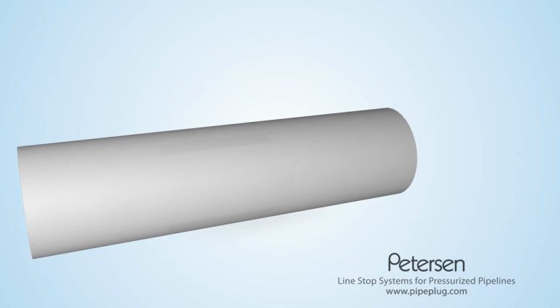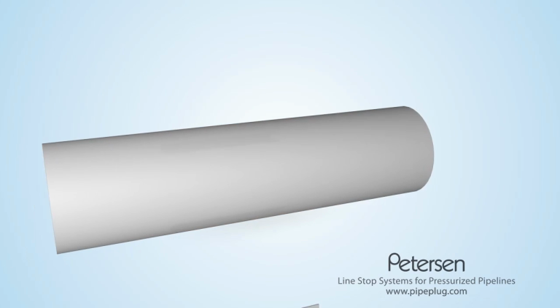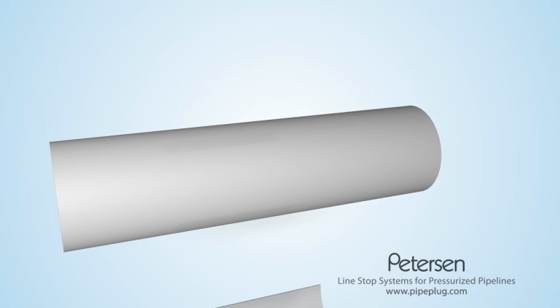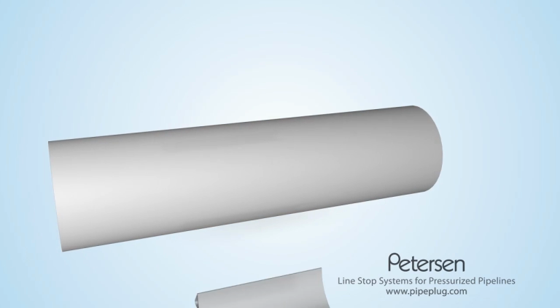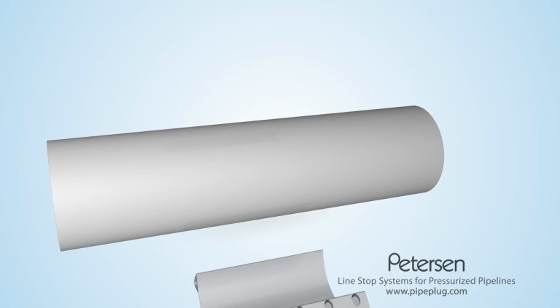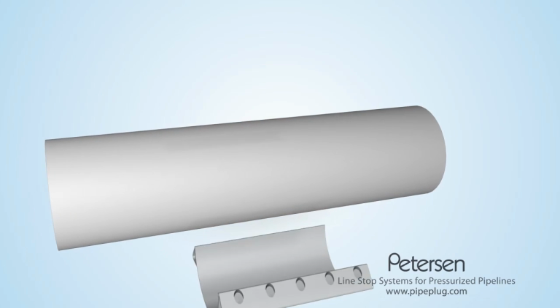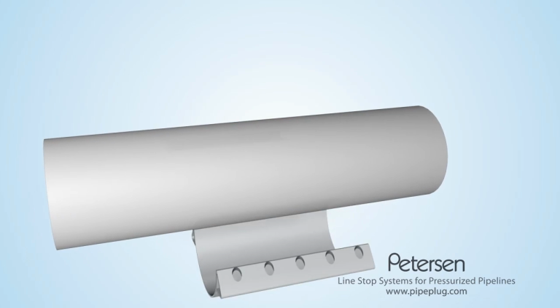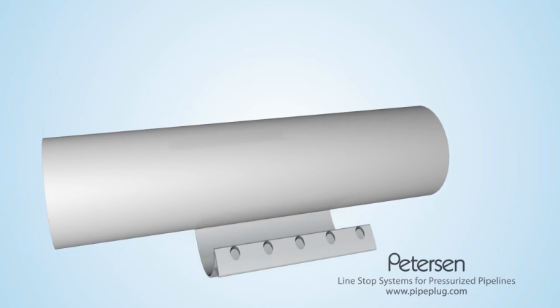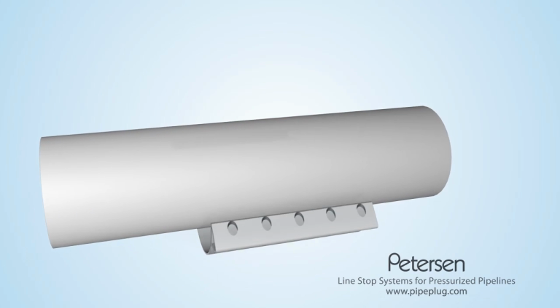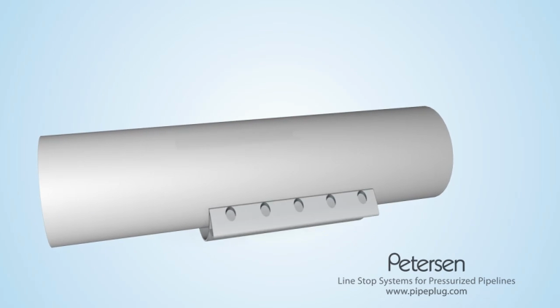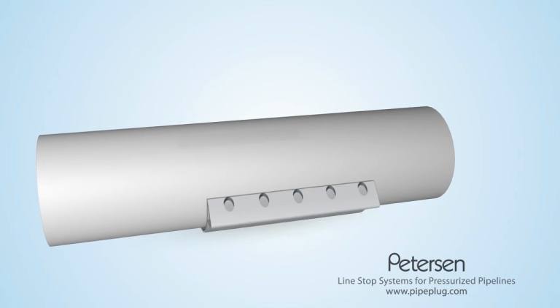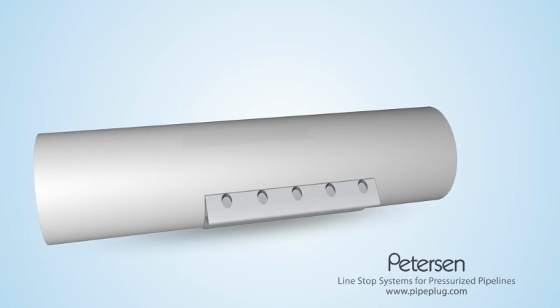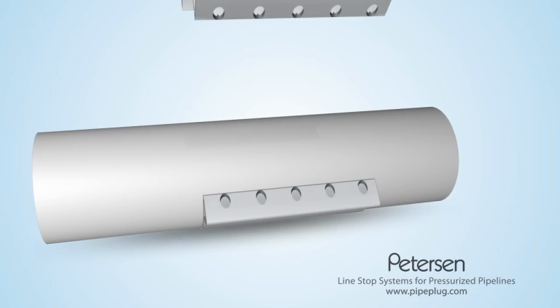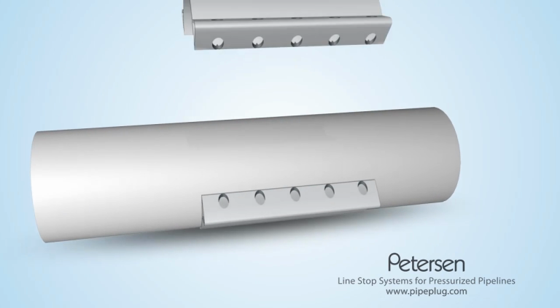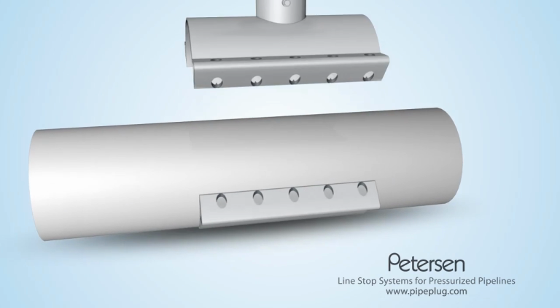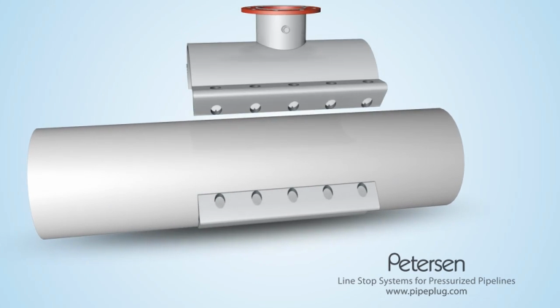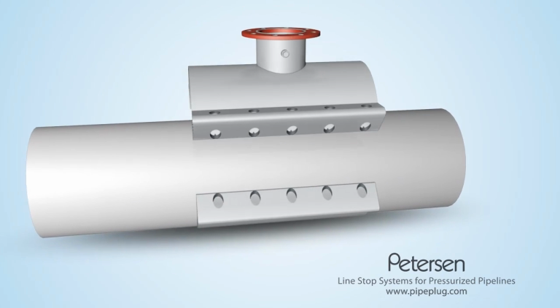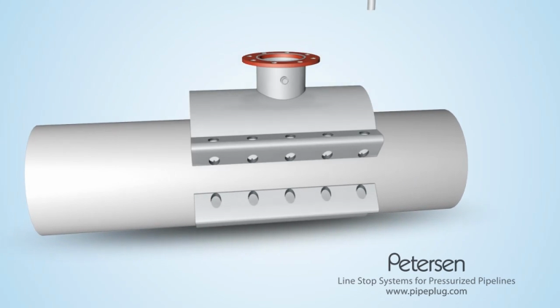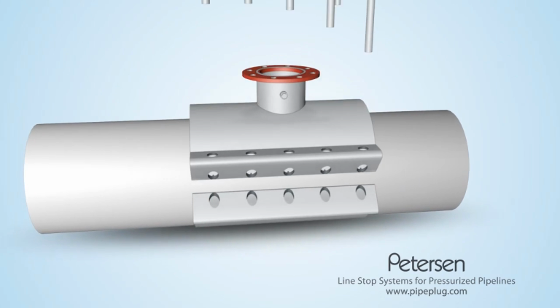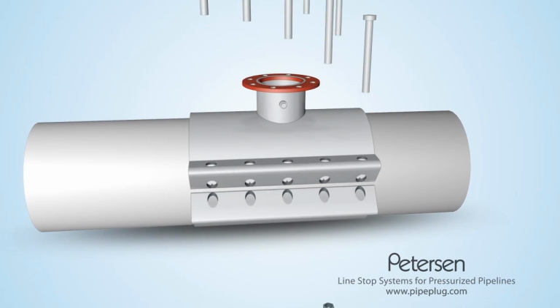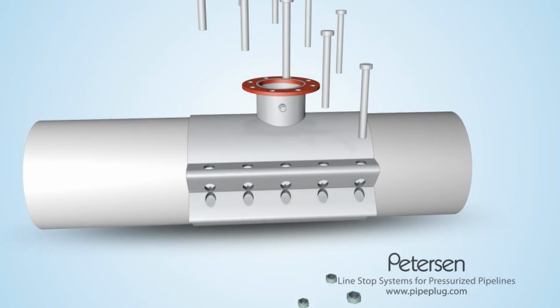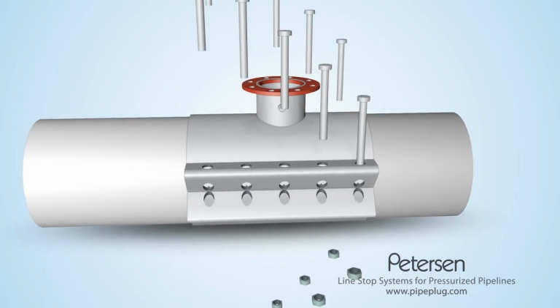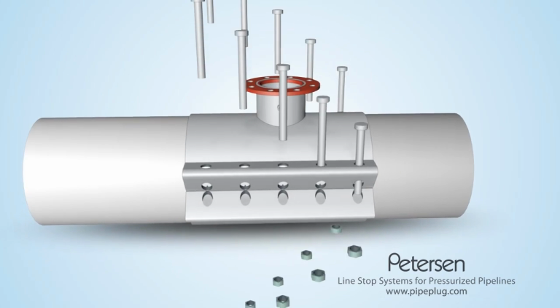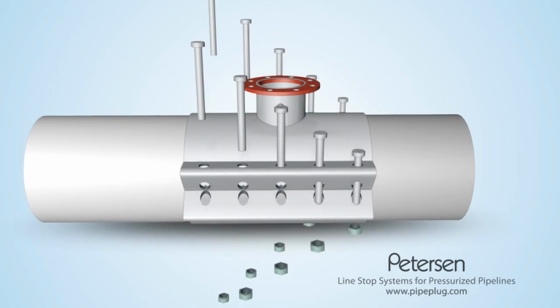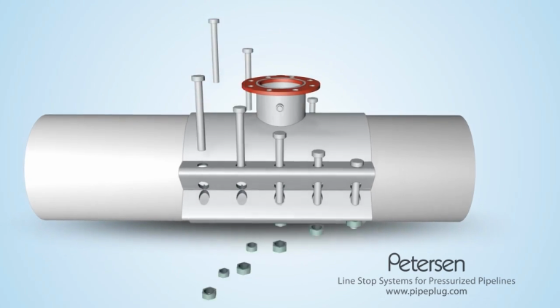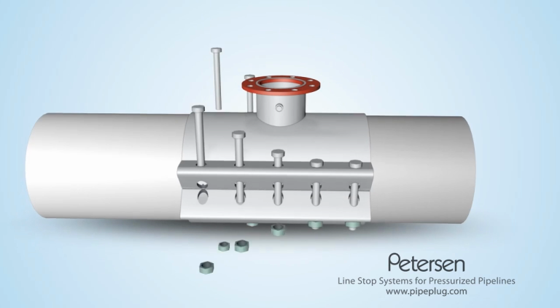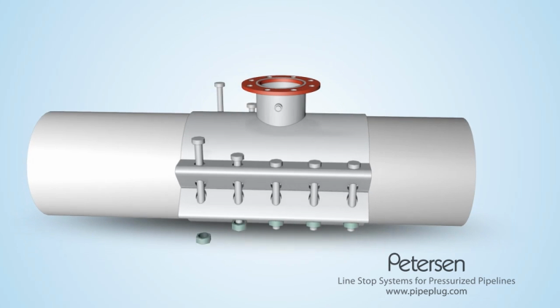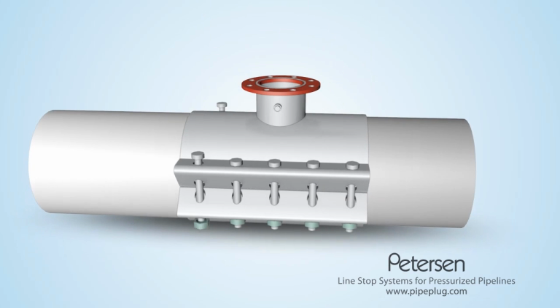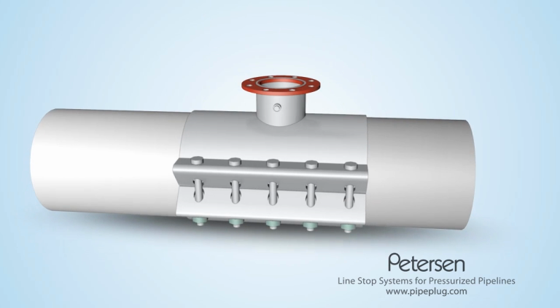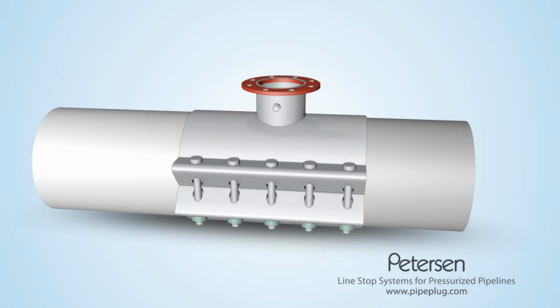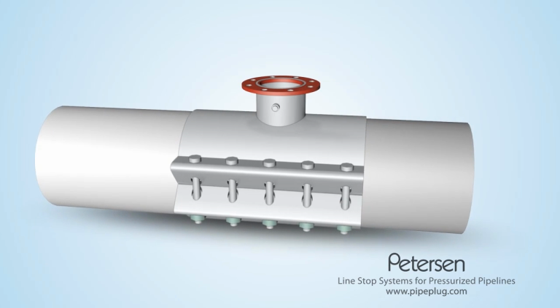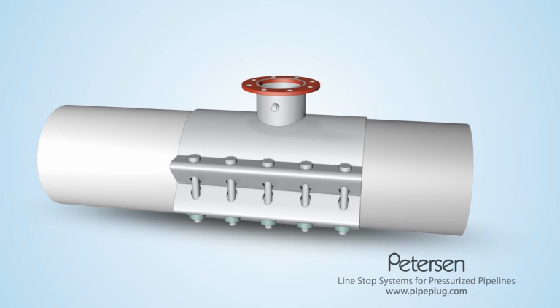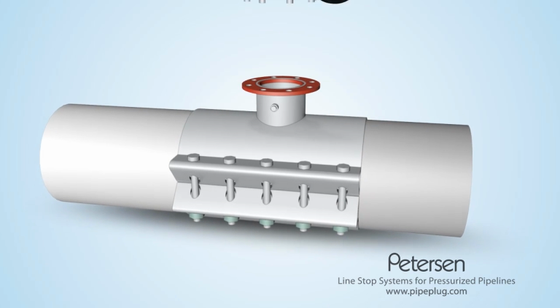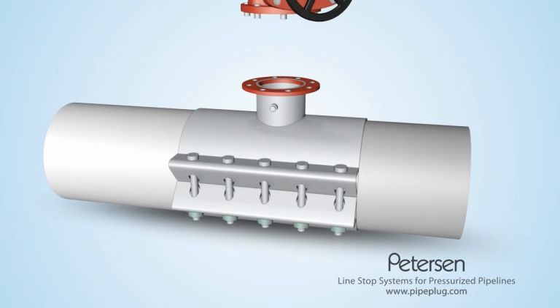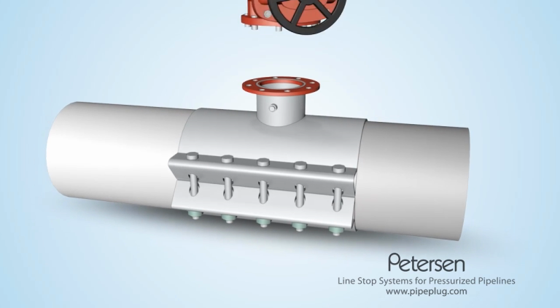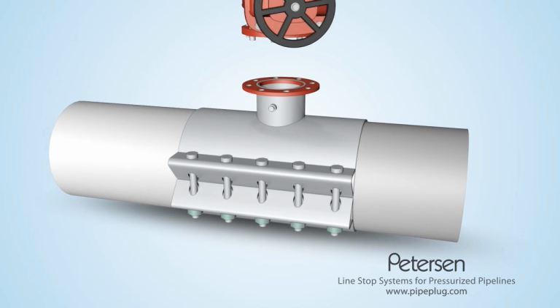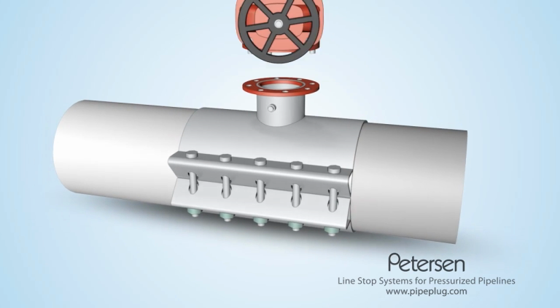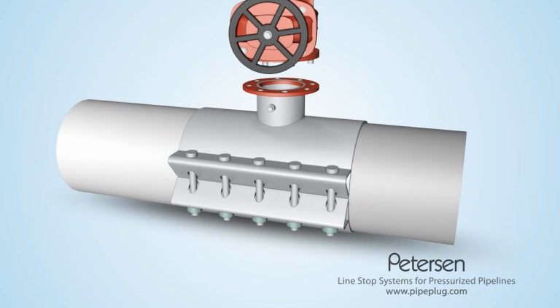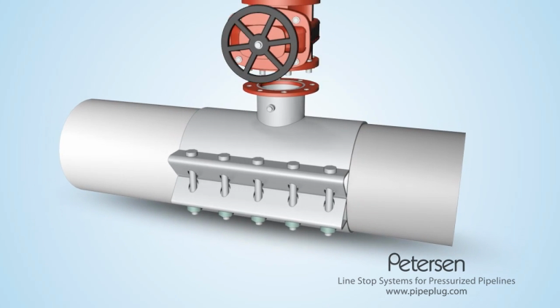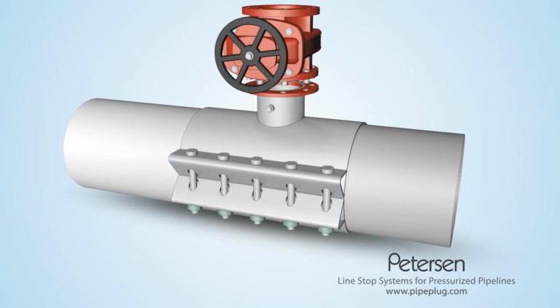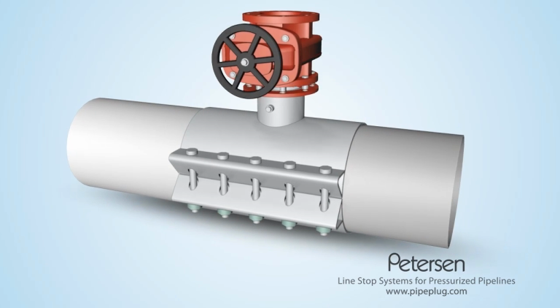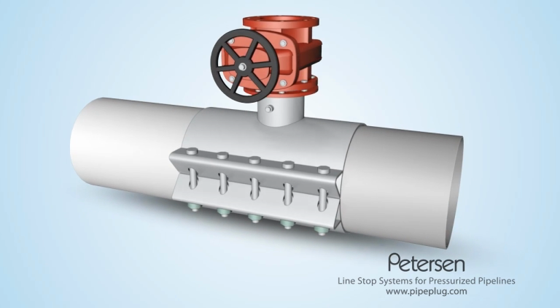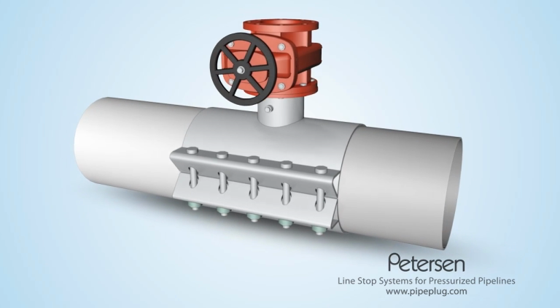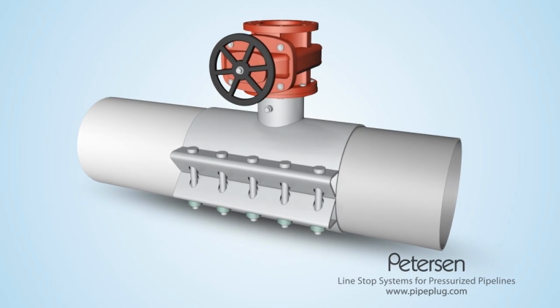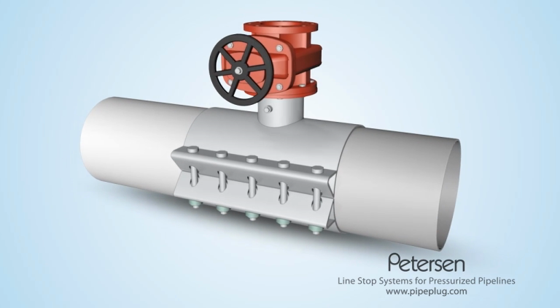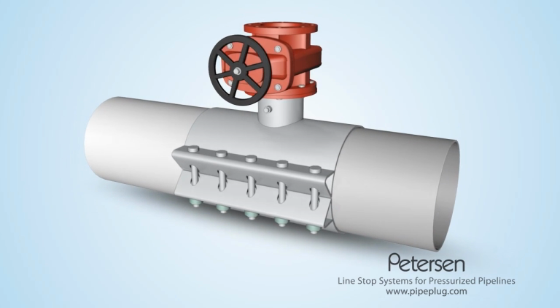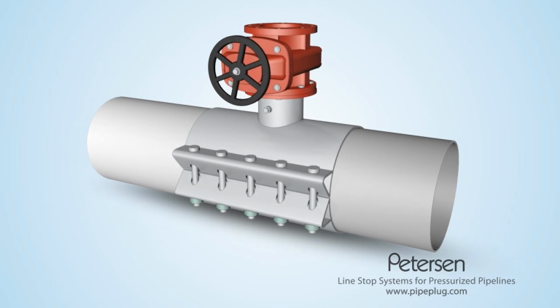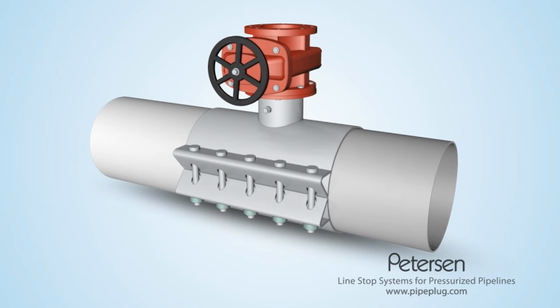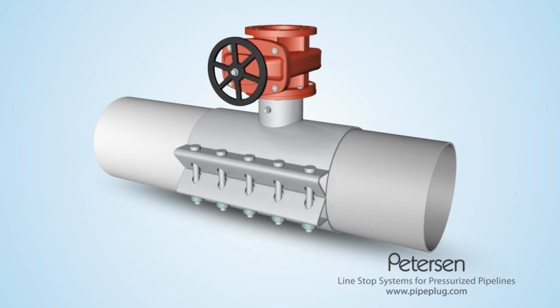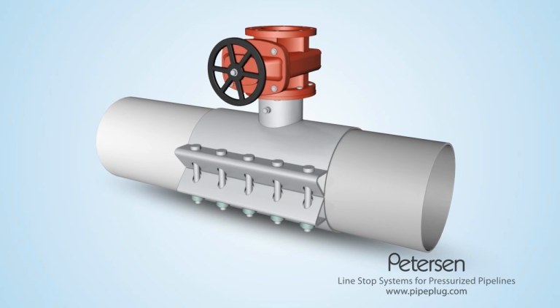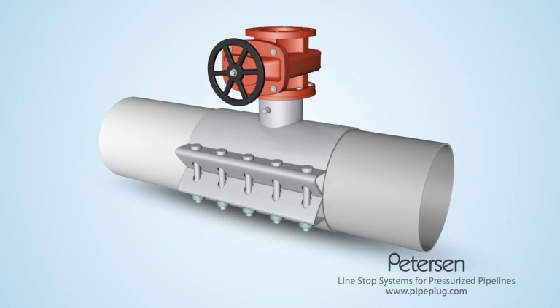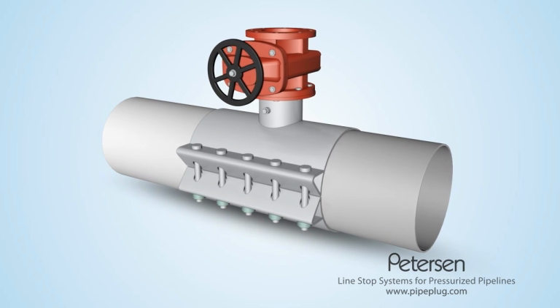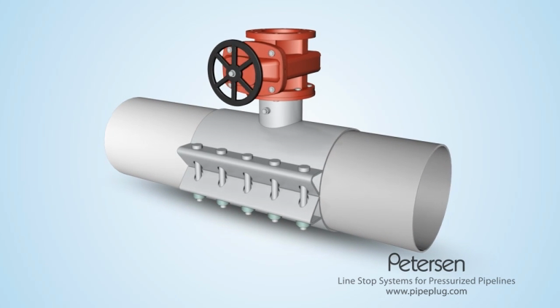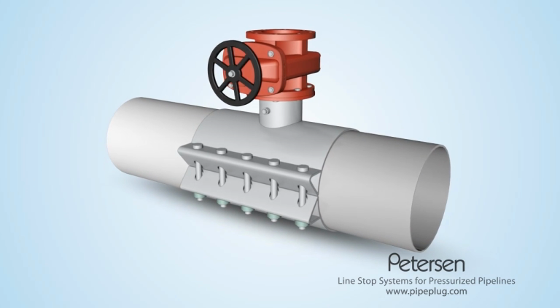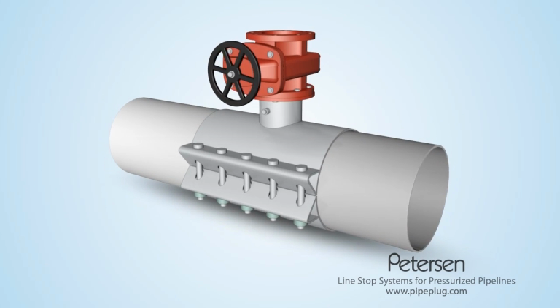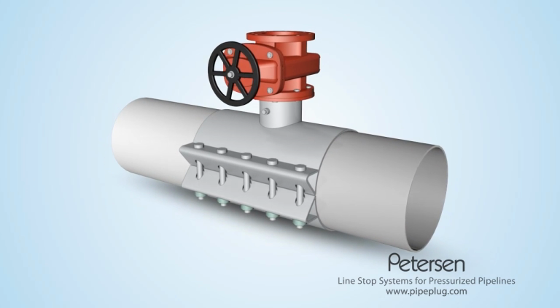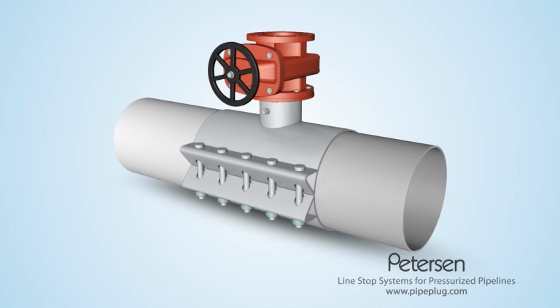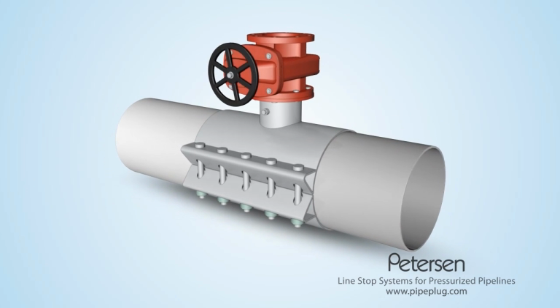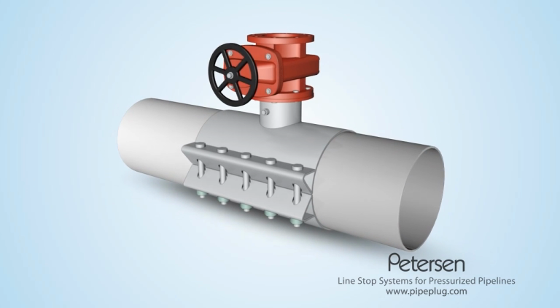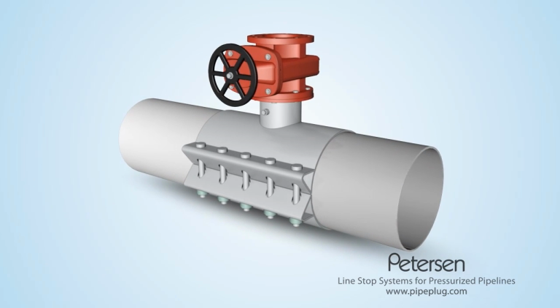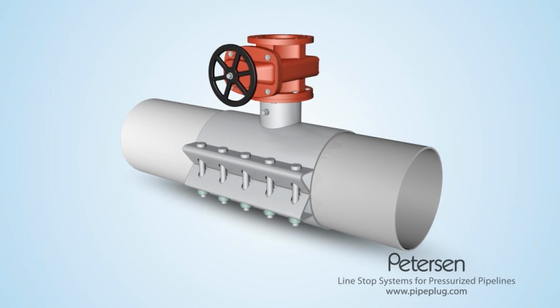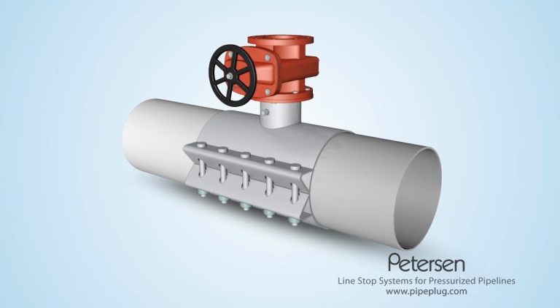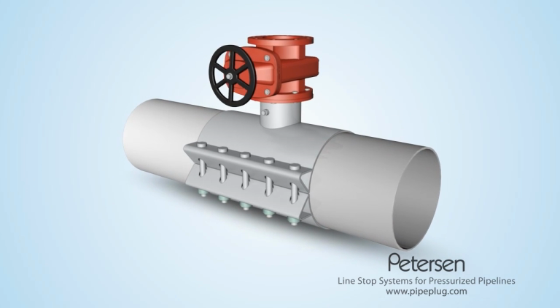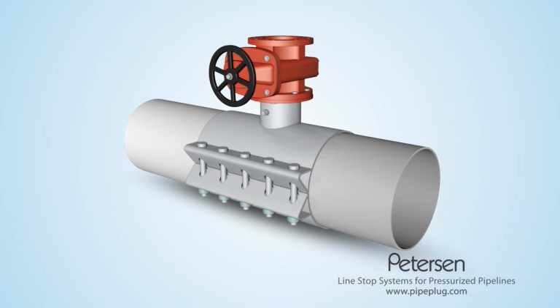Begin by simply using an existing nozzle or installing a tapping saddle and valve and make the hot tap as usual.